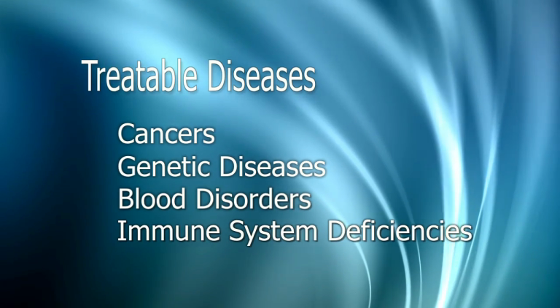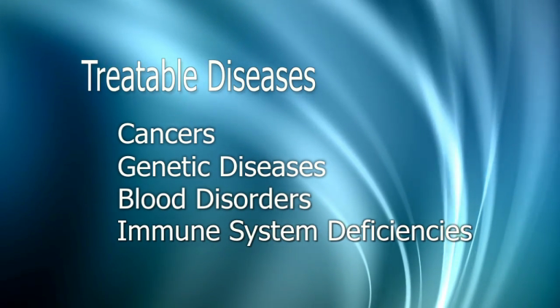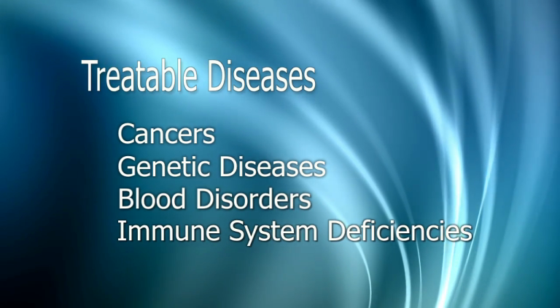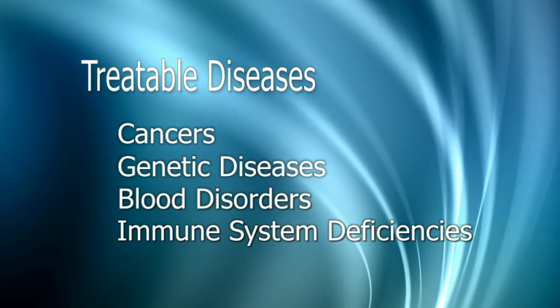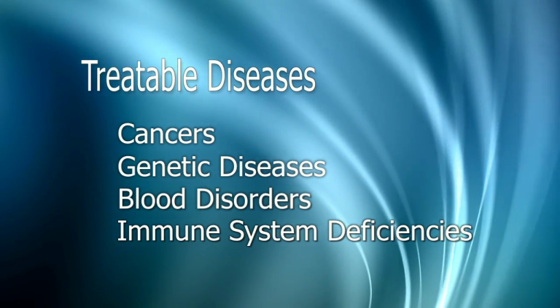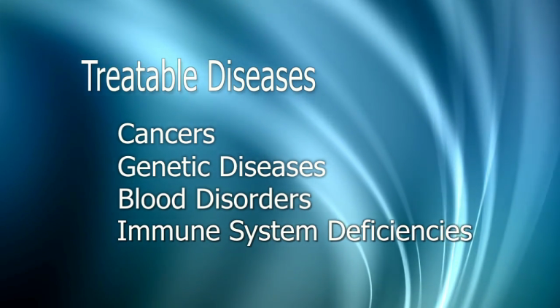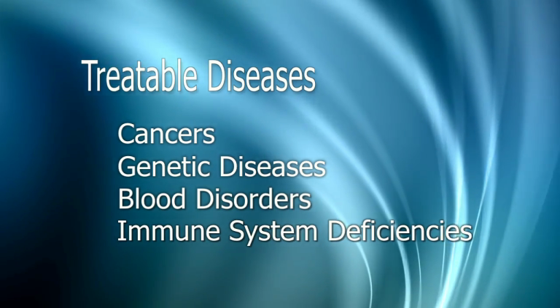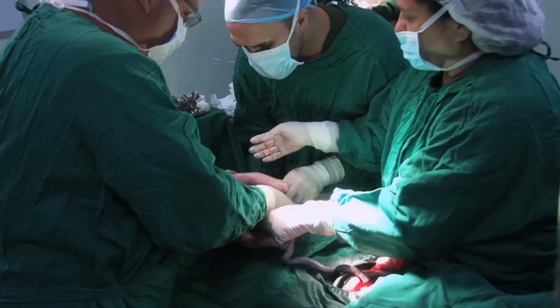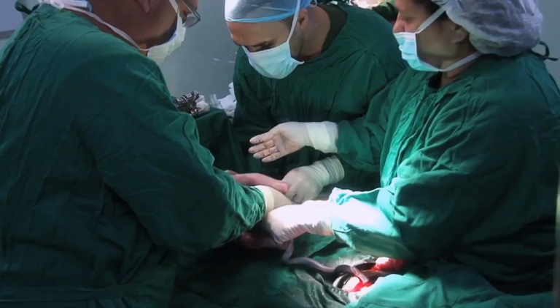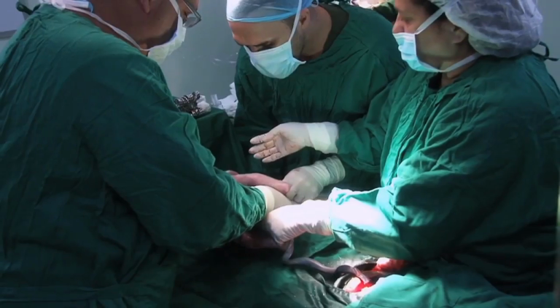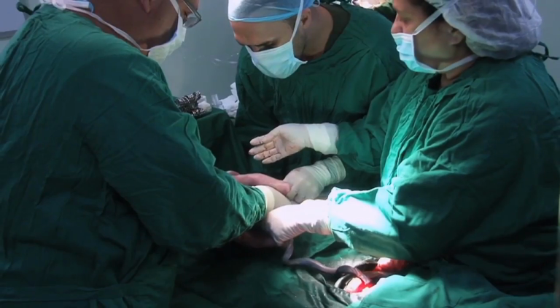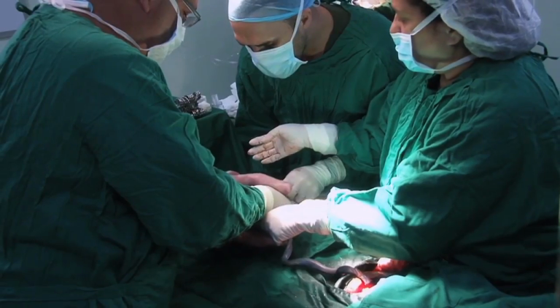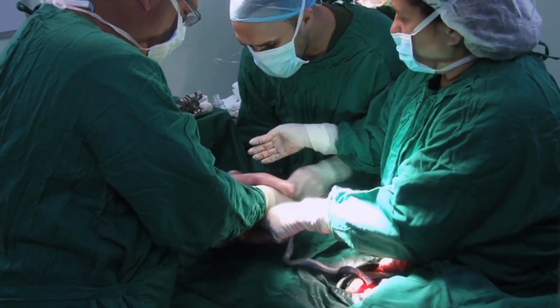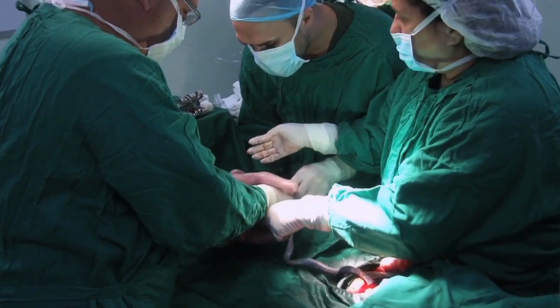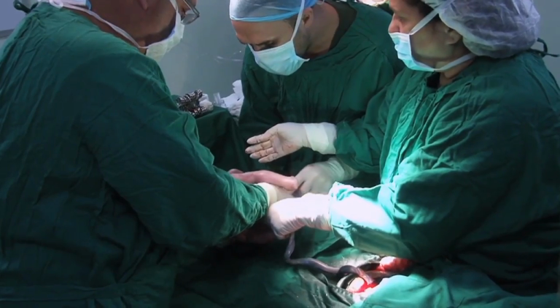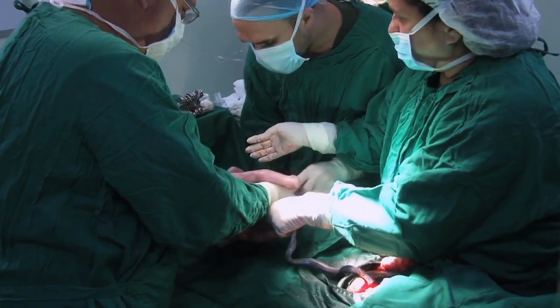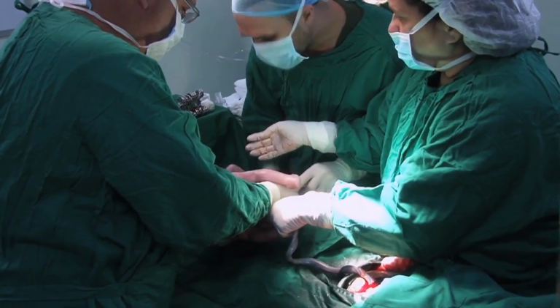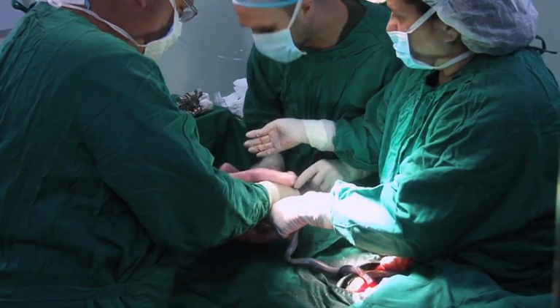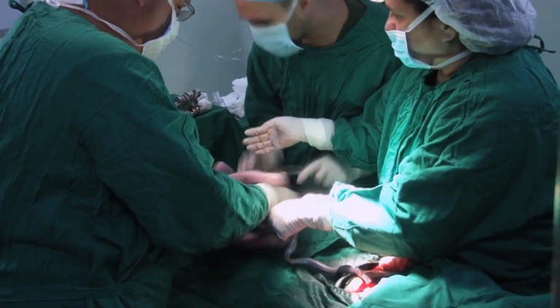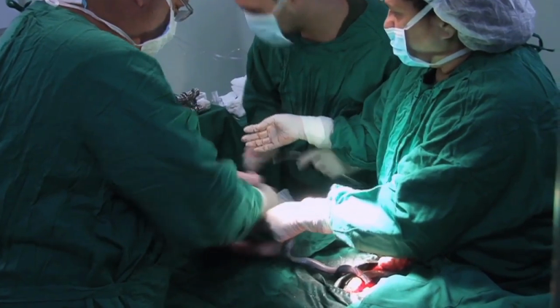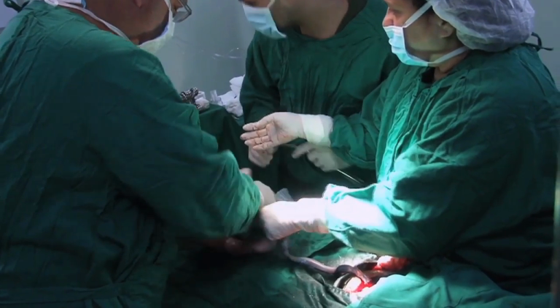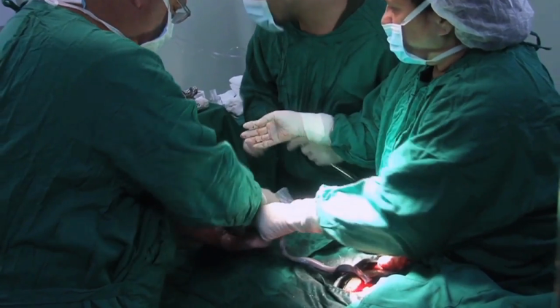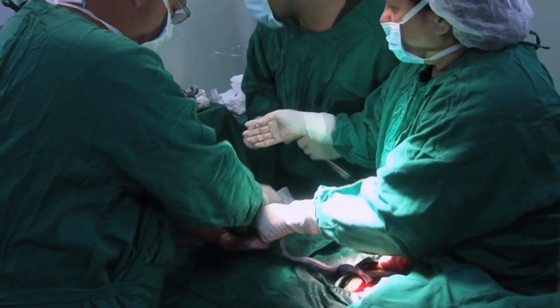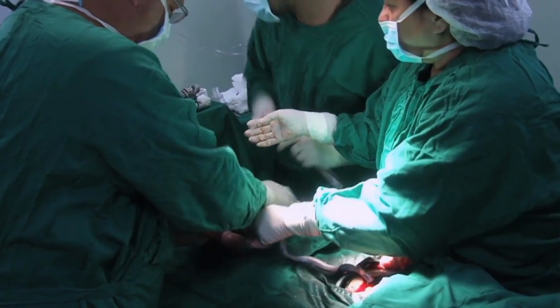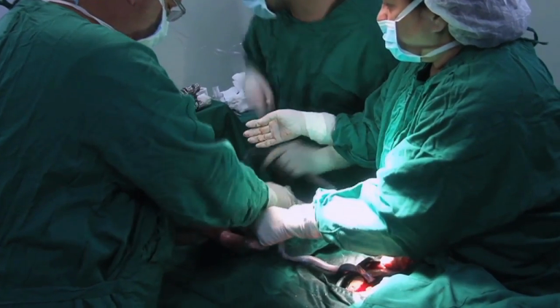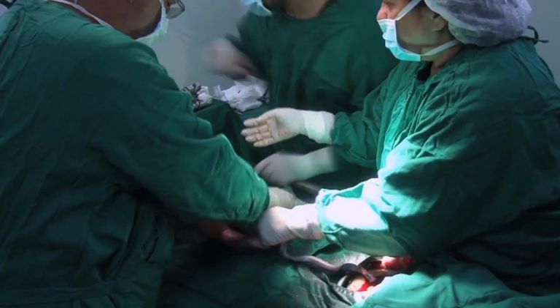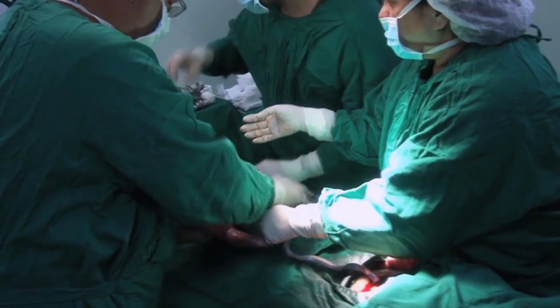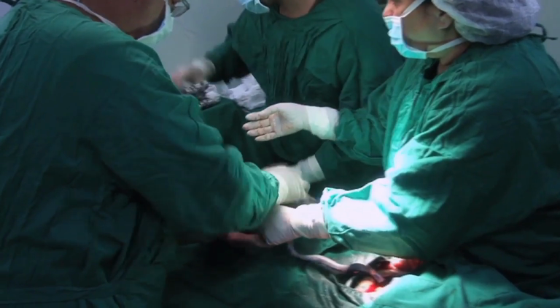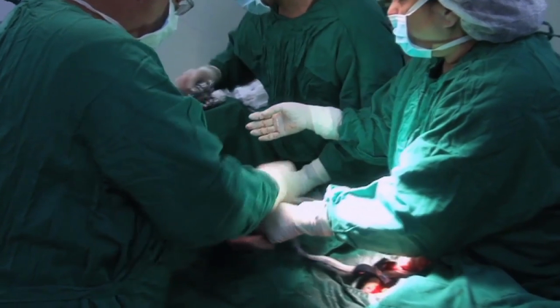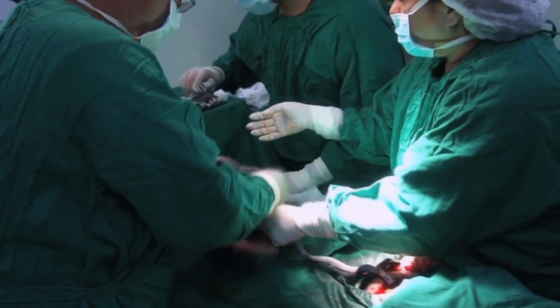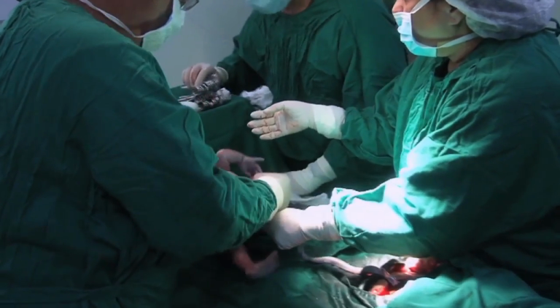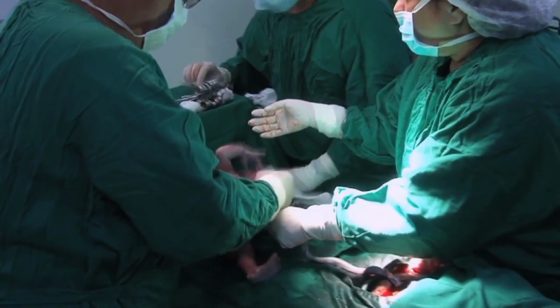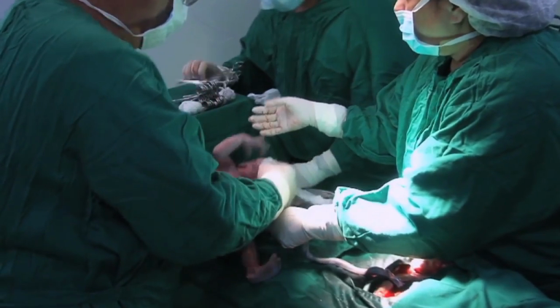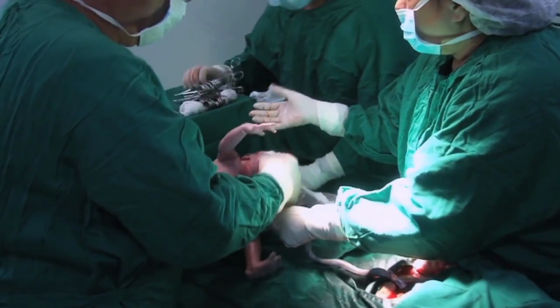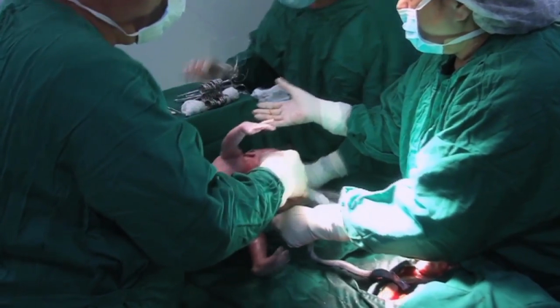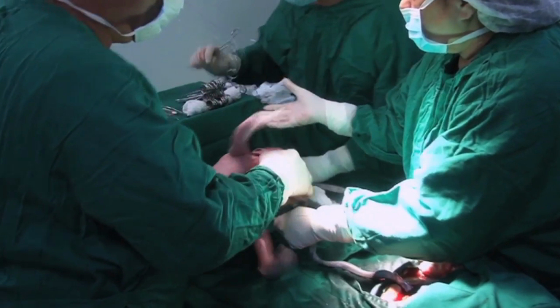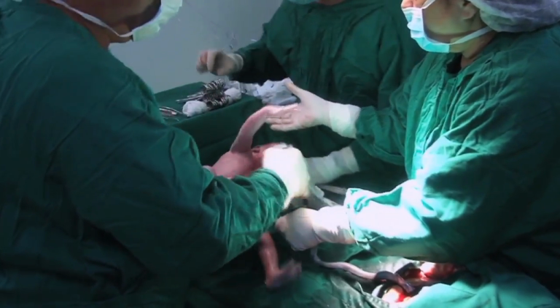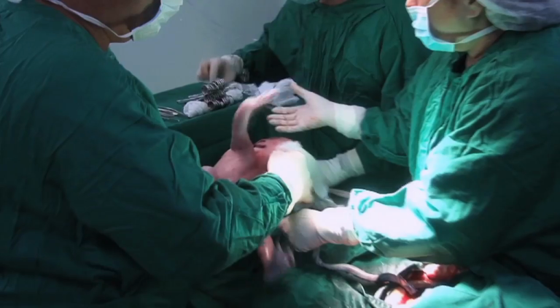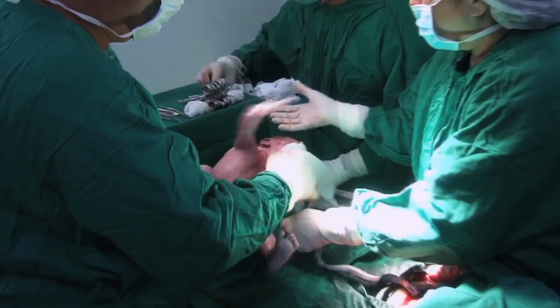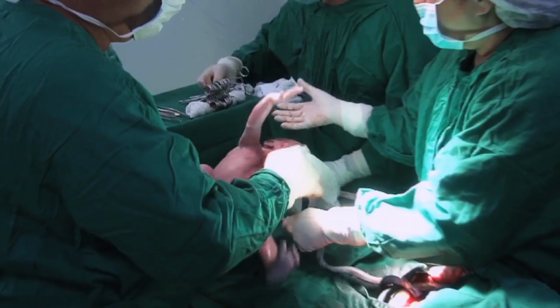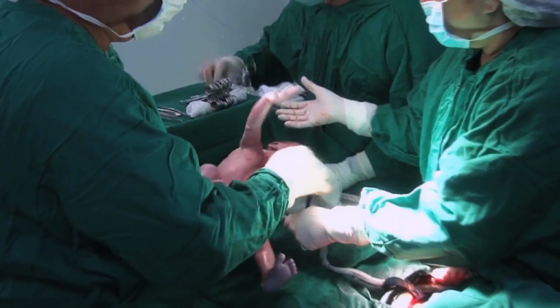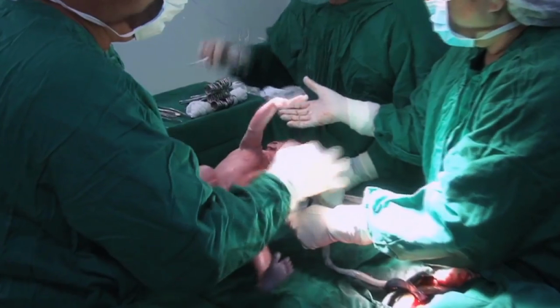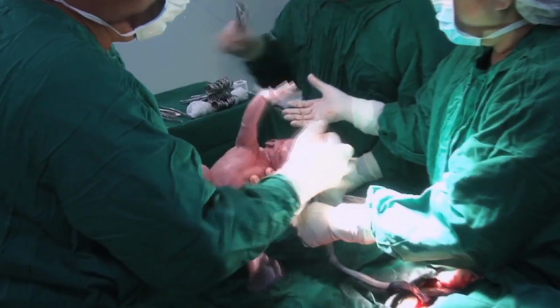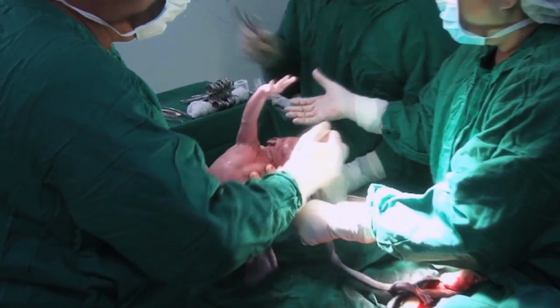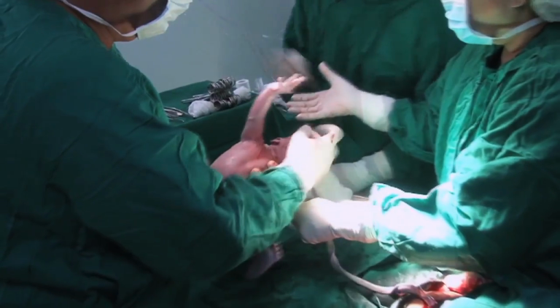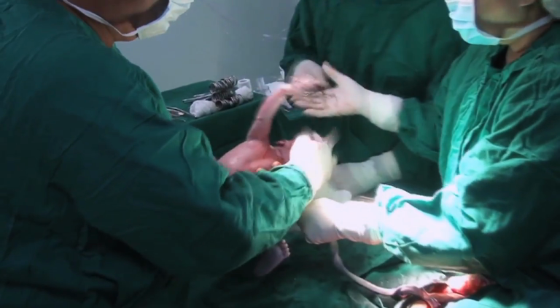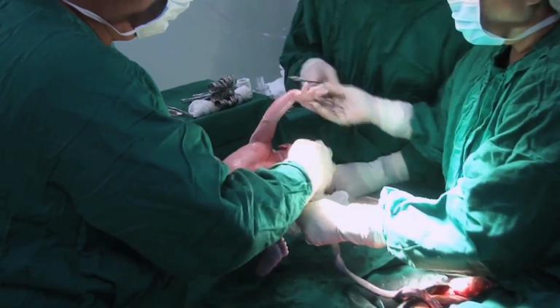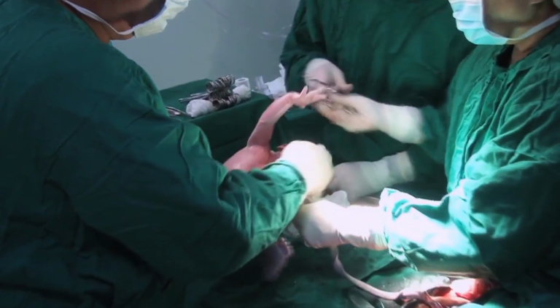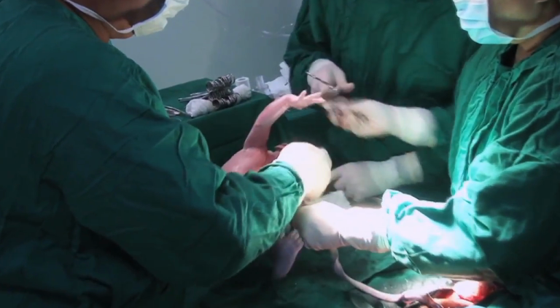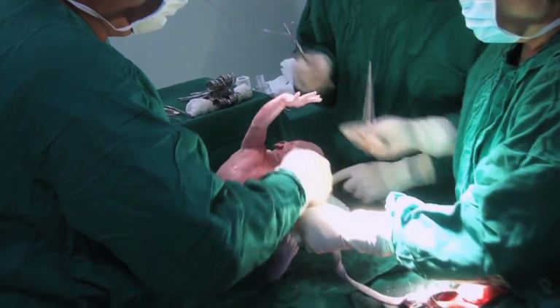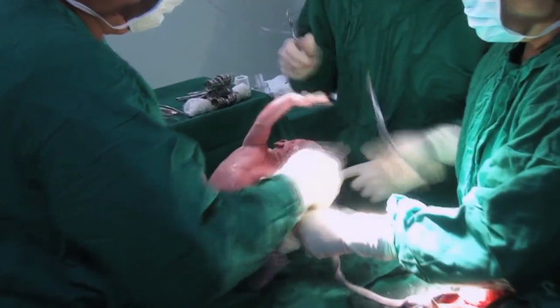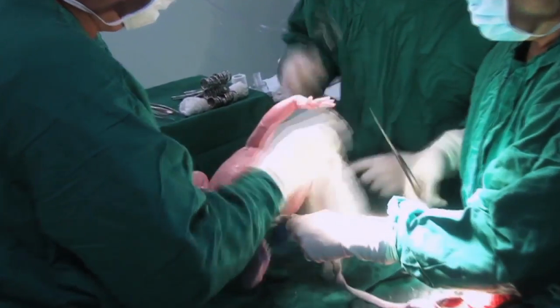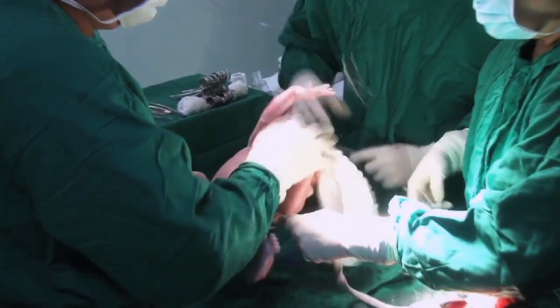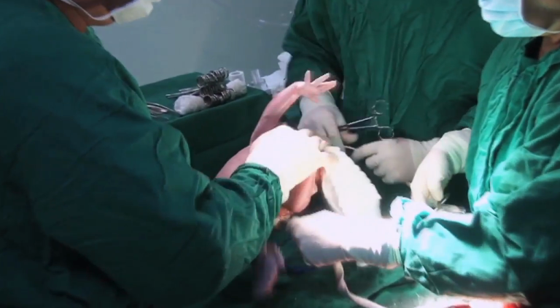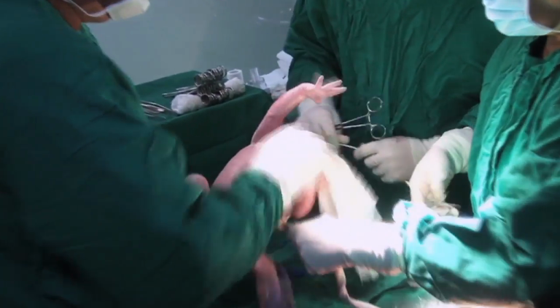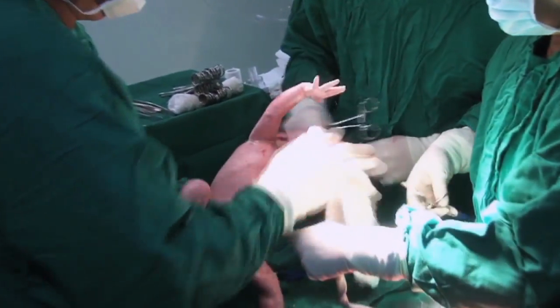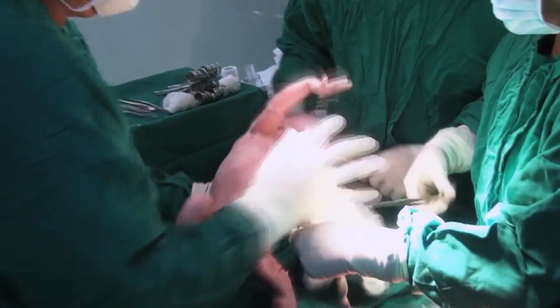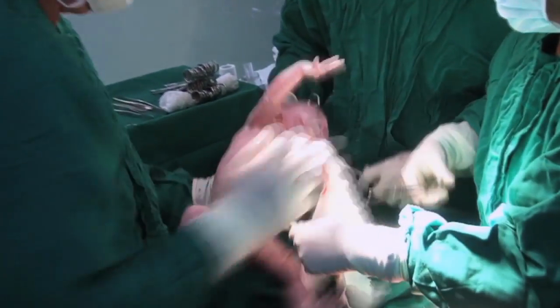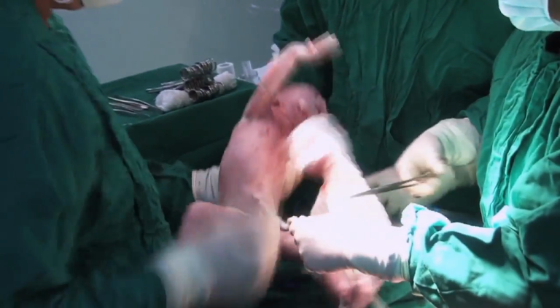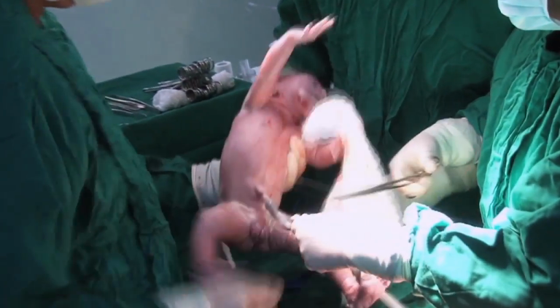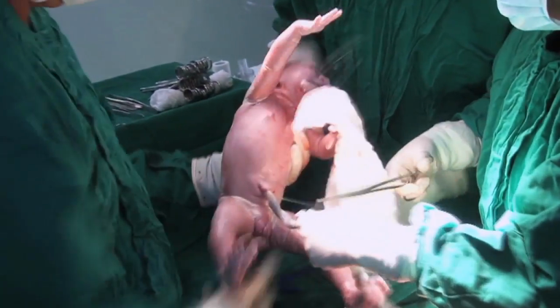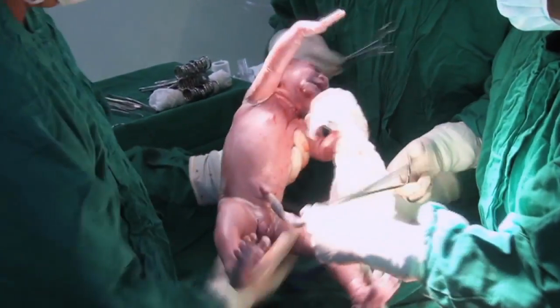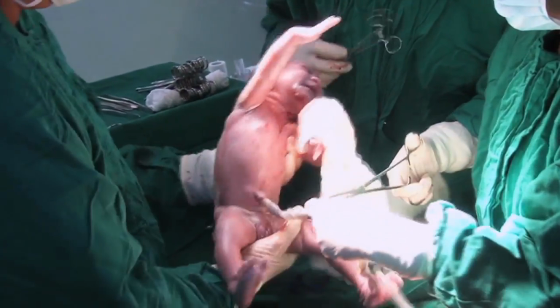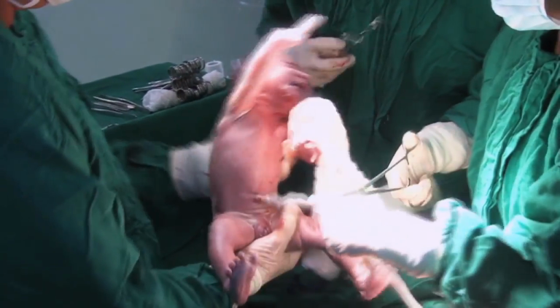The blood collection is a simple and painless procedure which does not interfere at all with the delivery or birthing process.